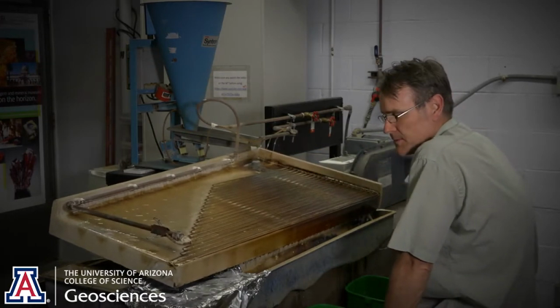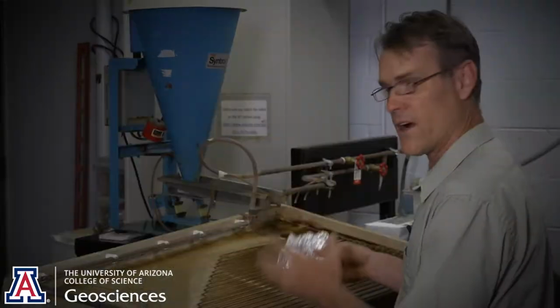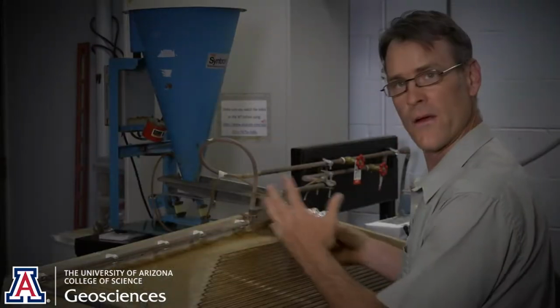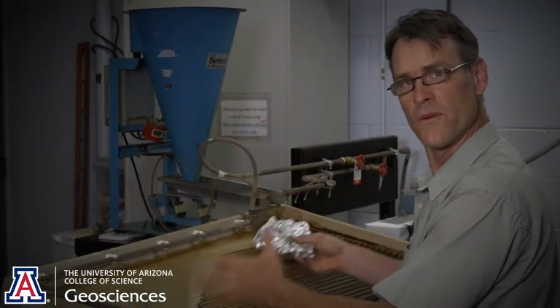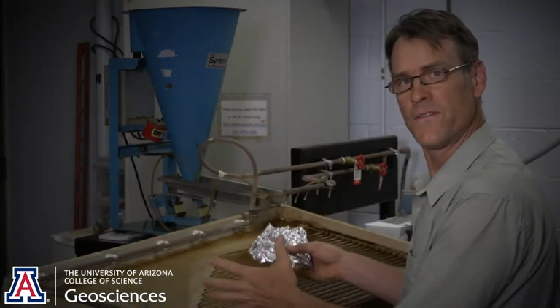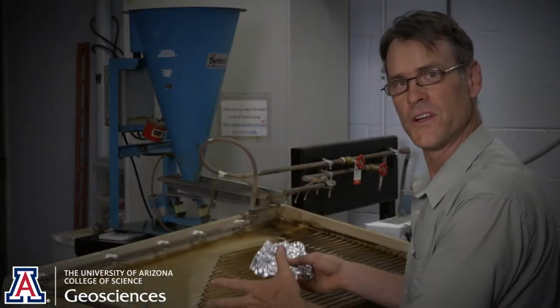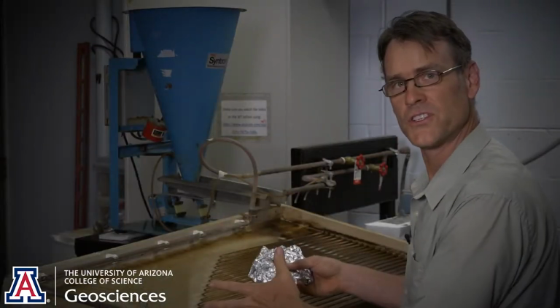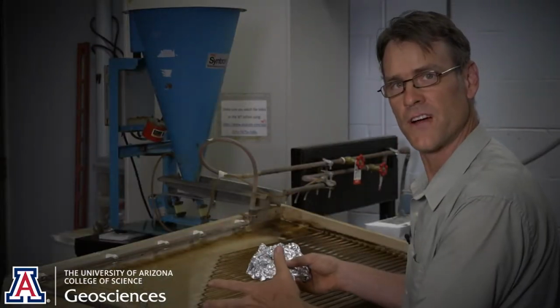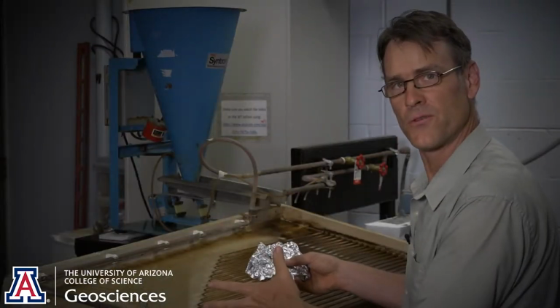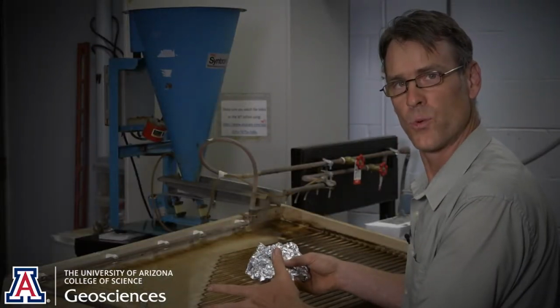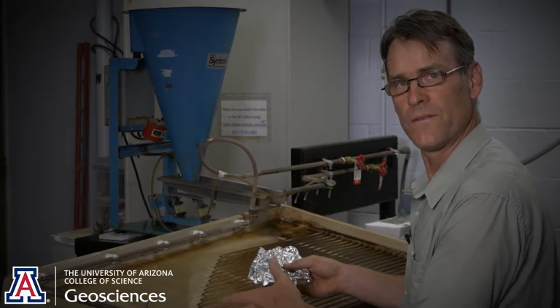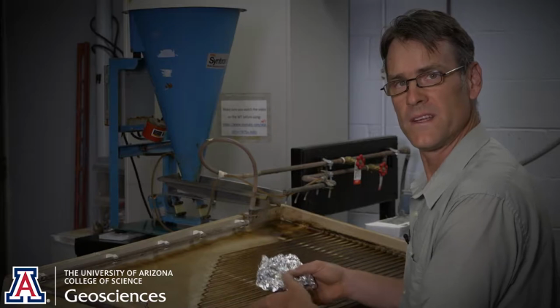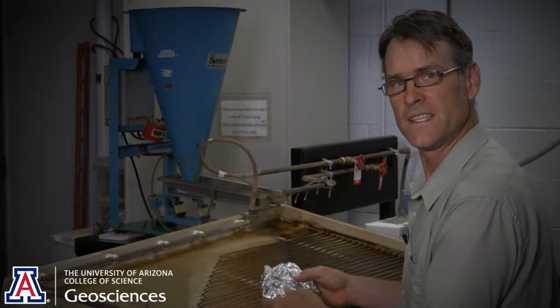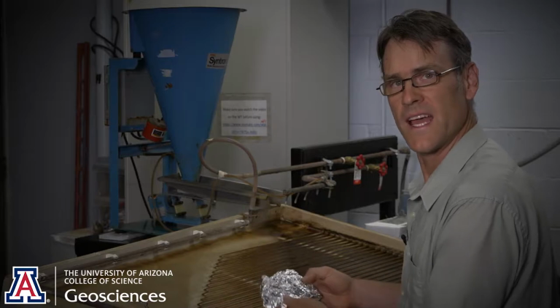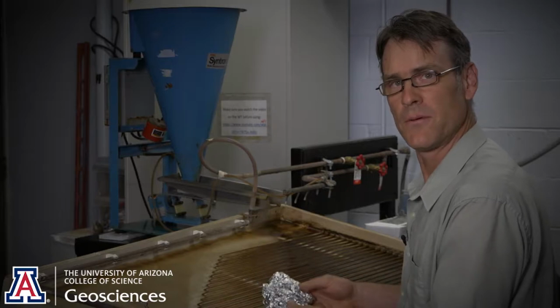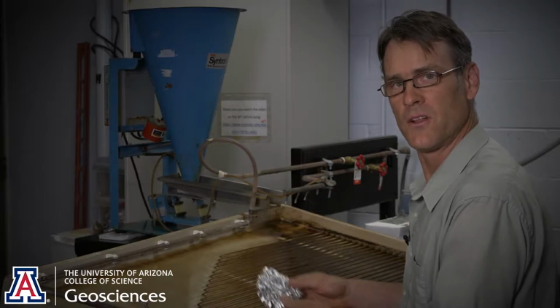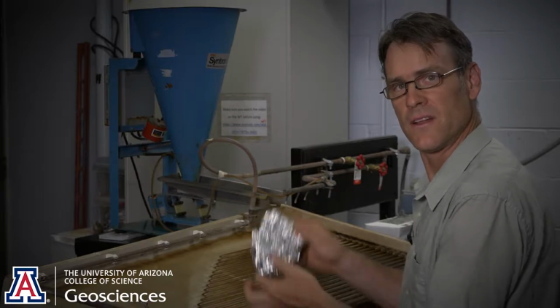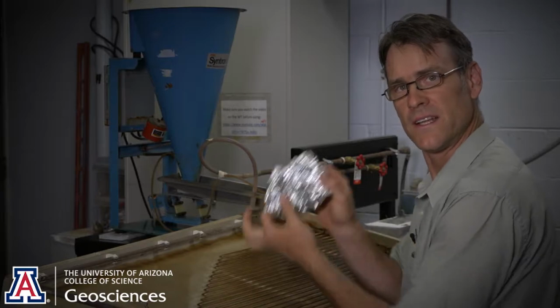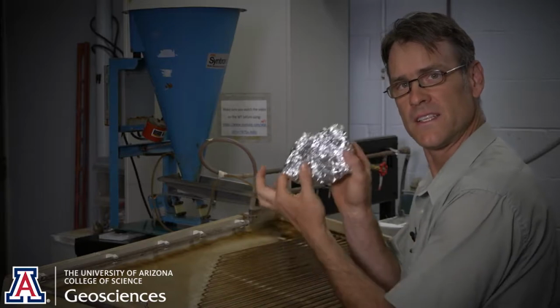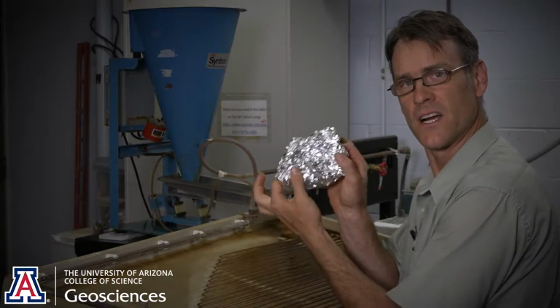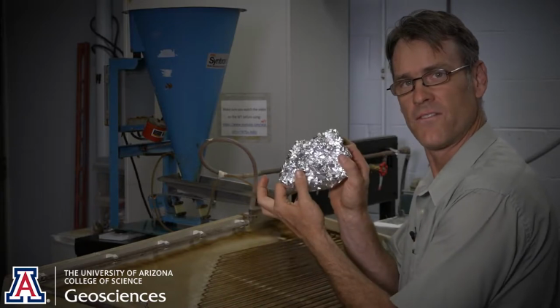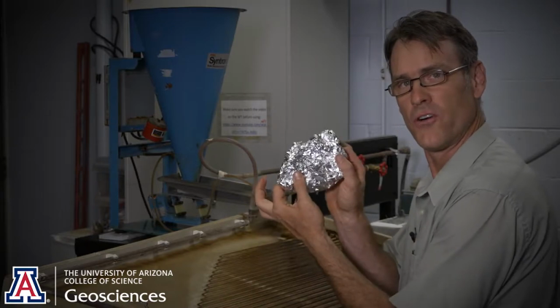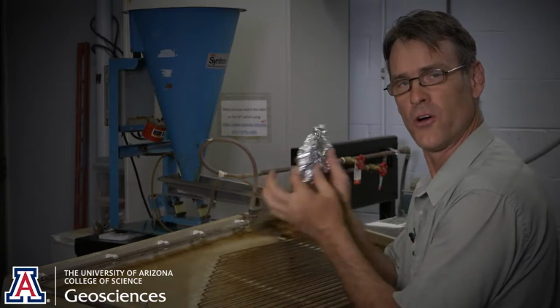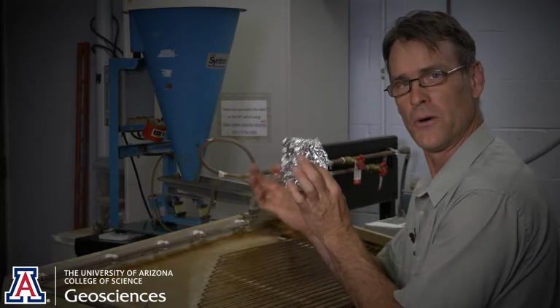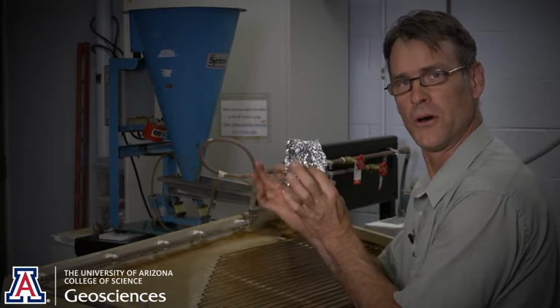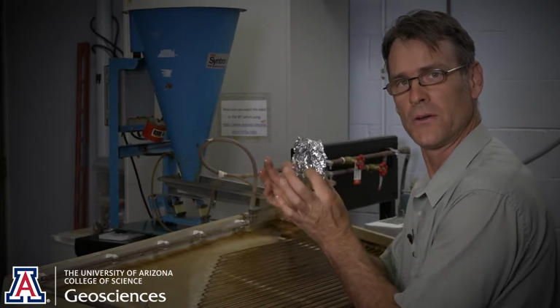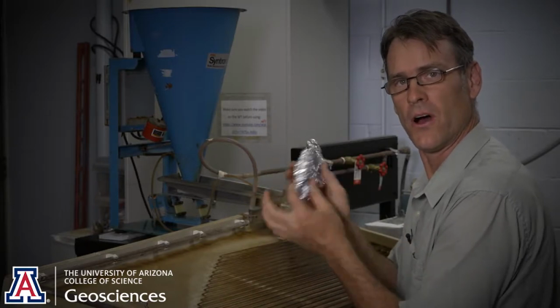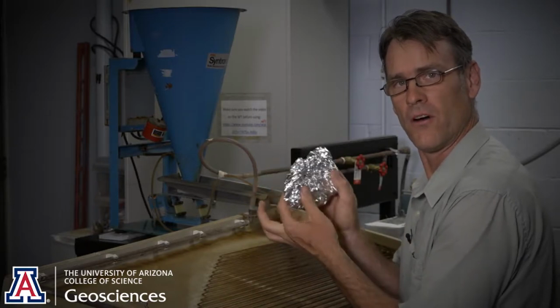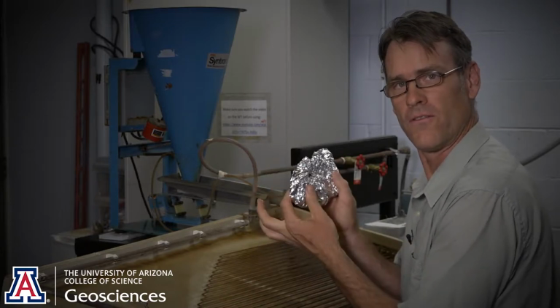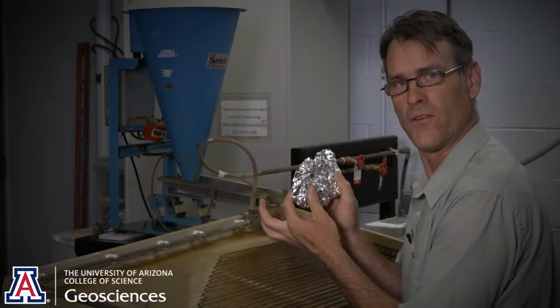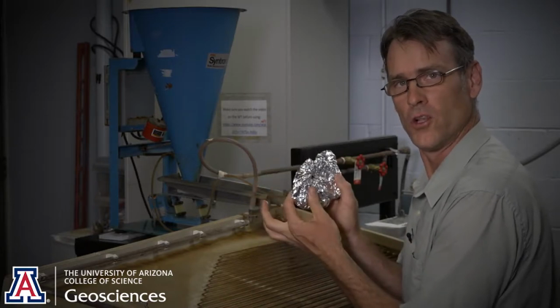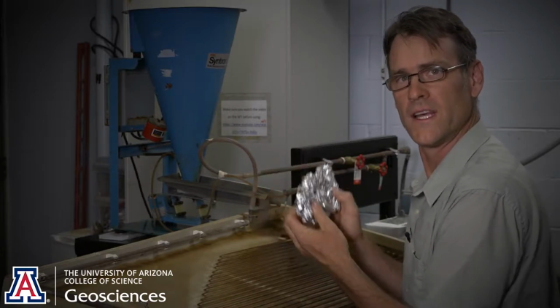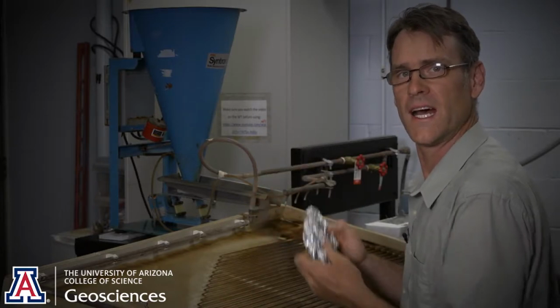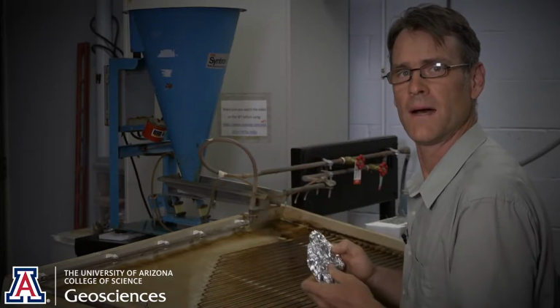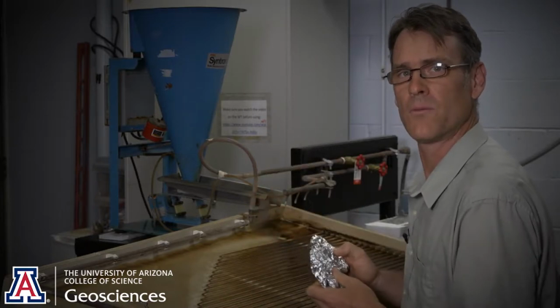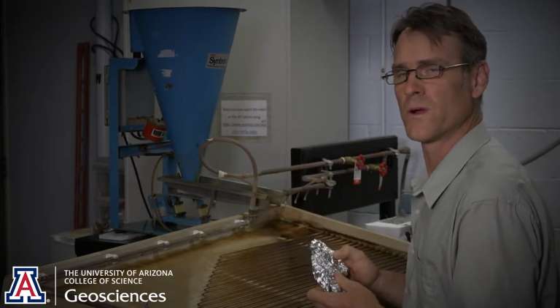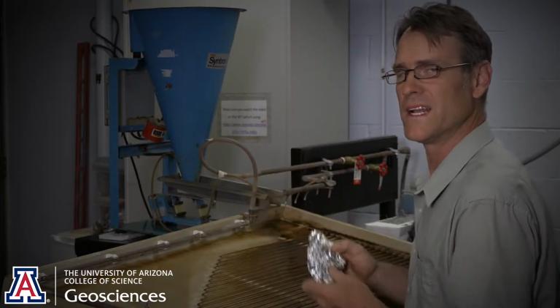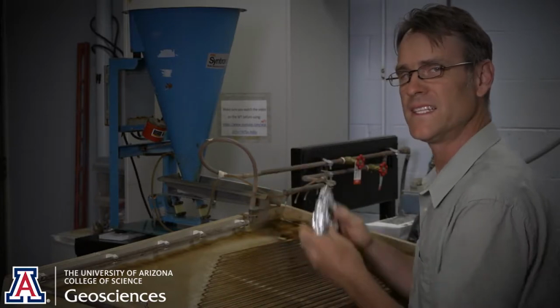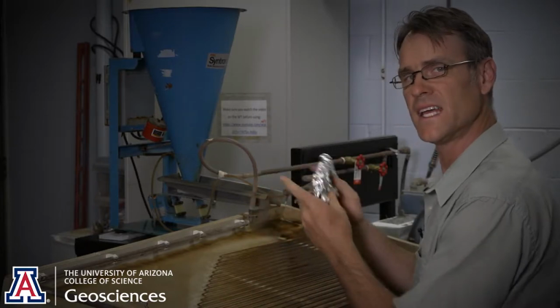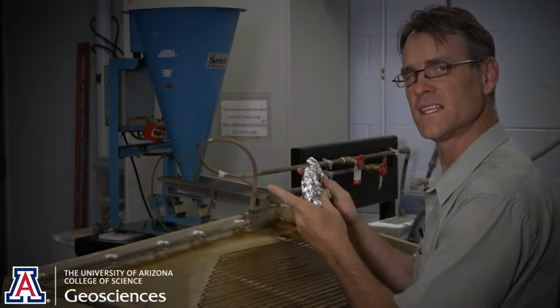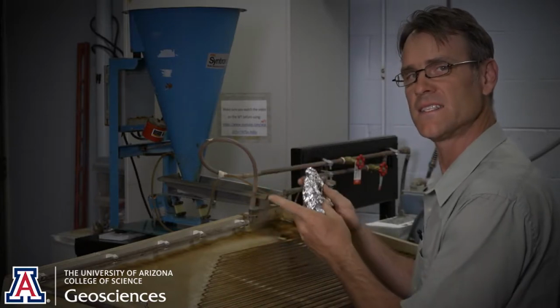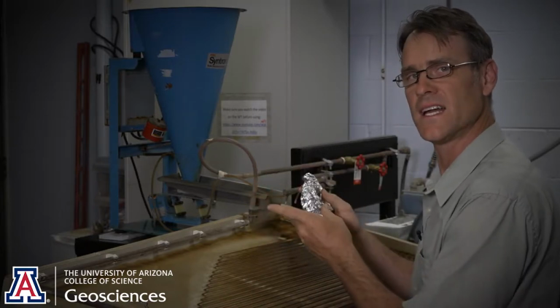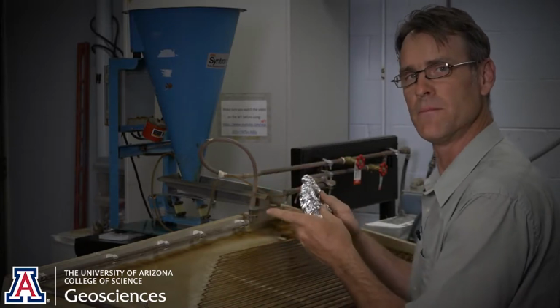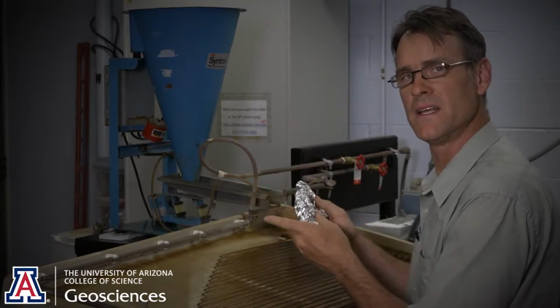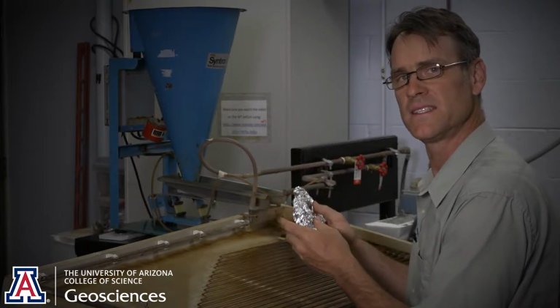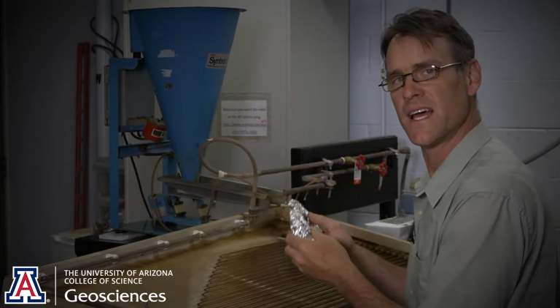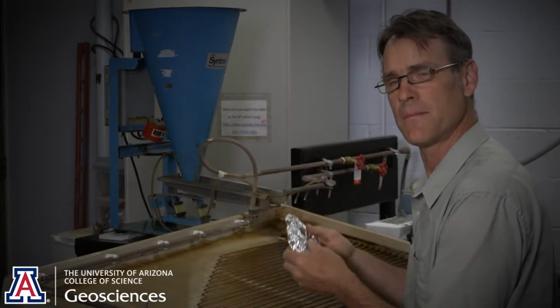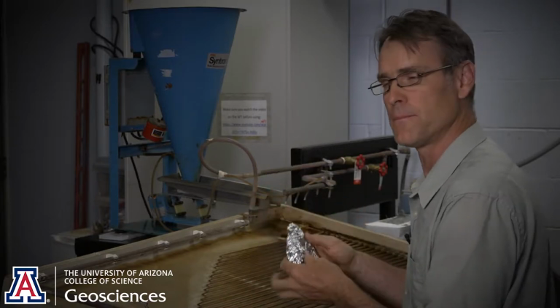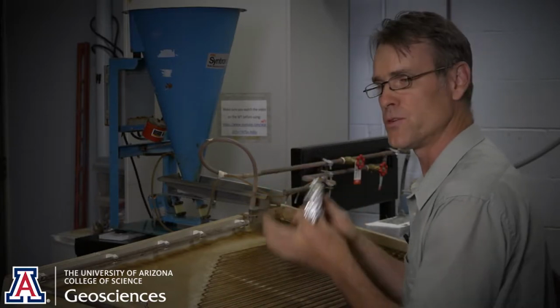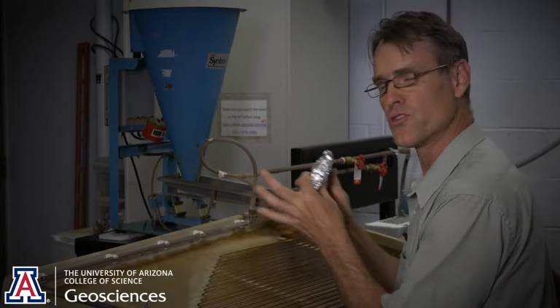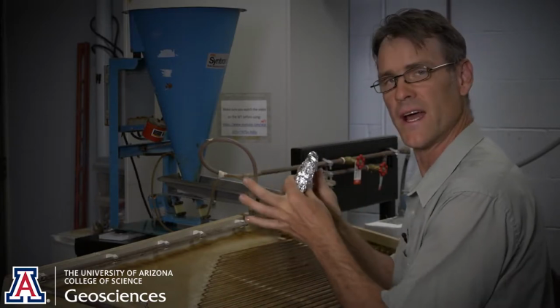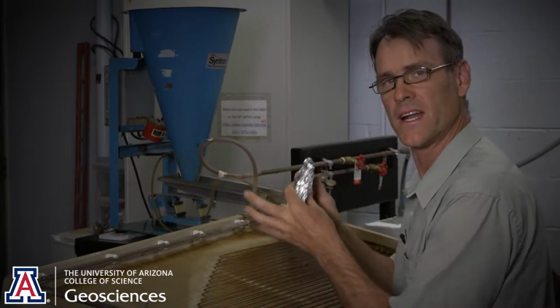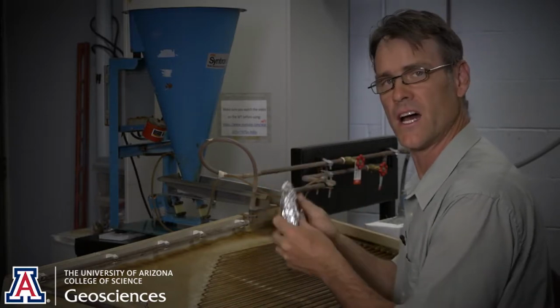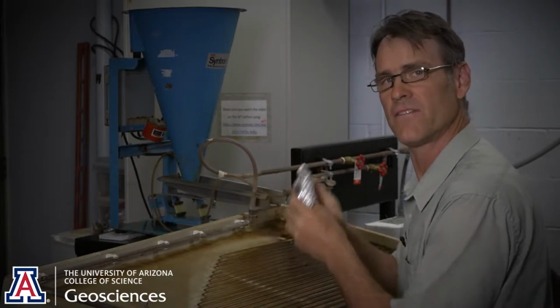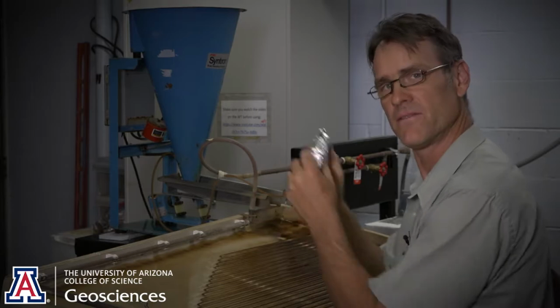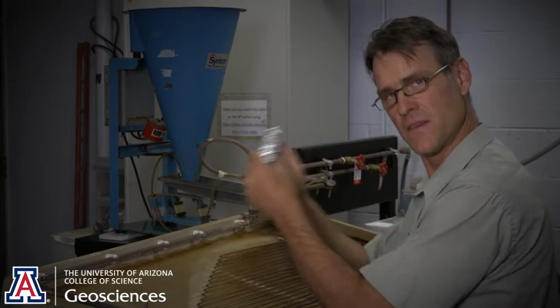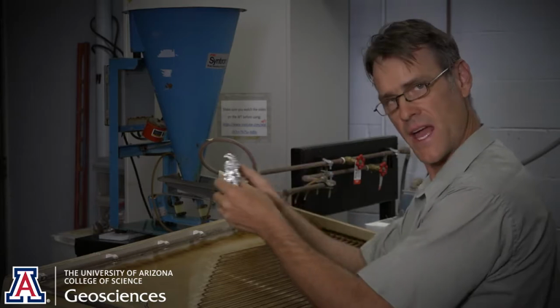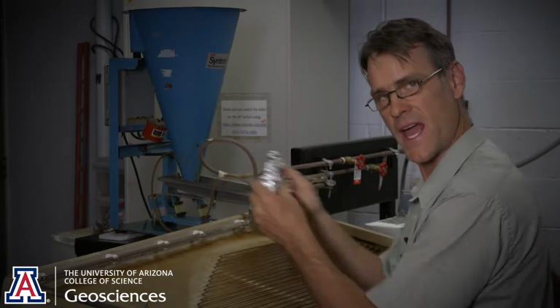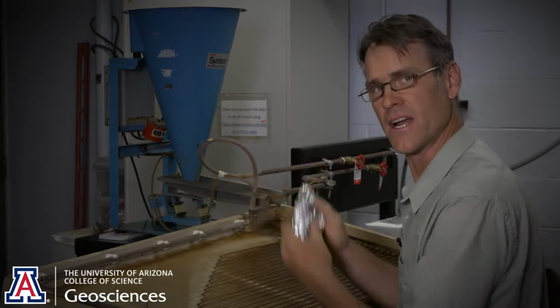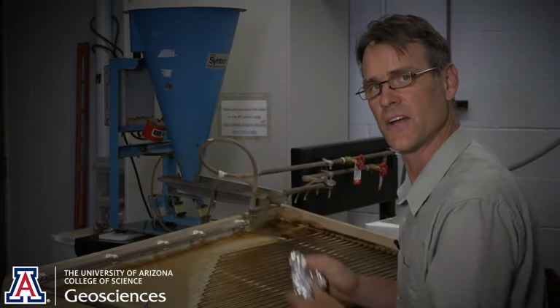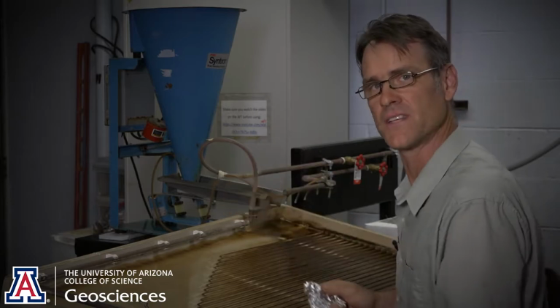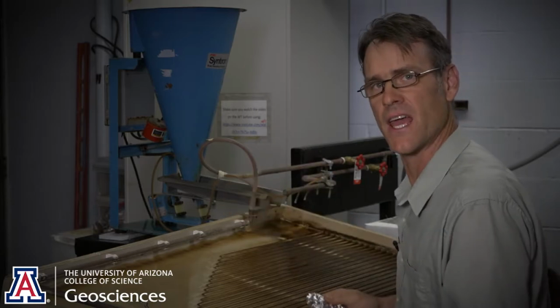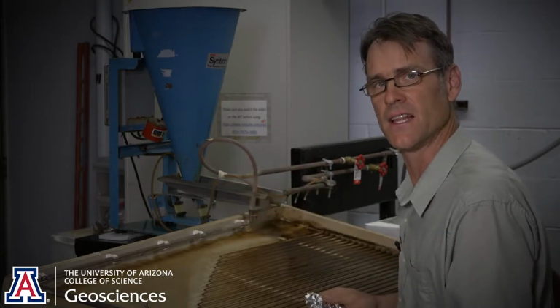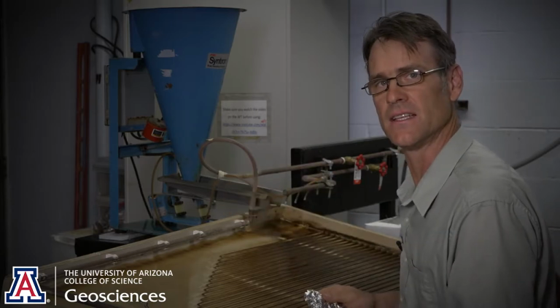All right, we're finished with the Wilfley table. It's in our foil boat — I'll fold it up. We're going to take this down, rinse it up, dry it off, and hand it off to Galen.